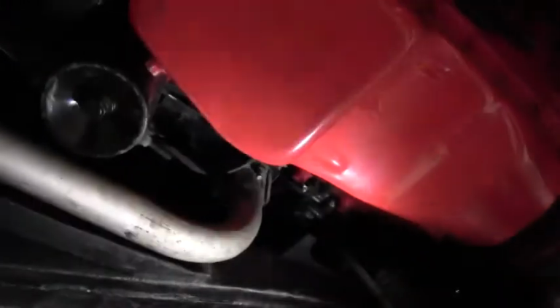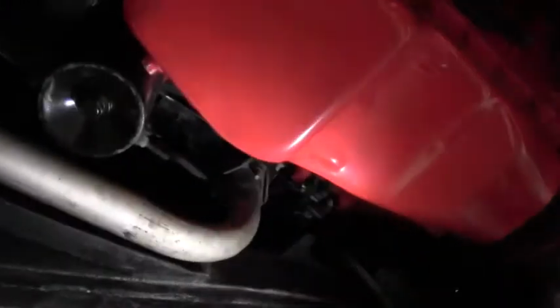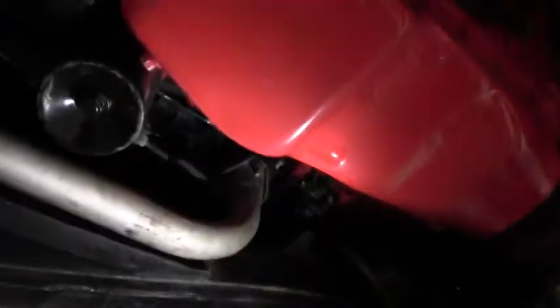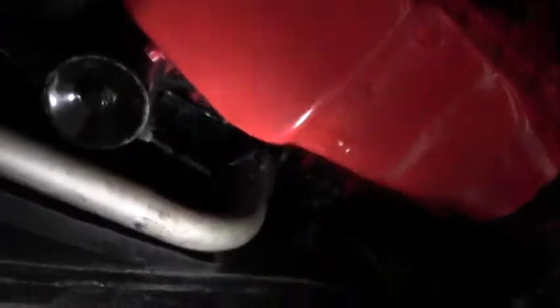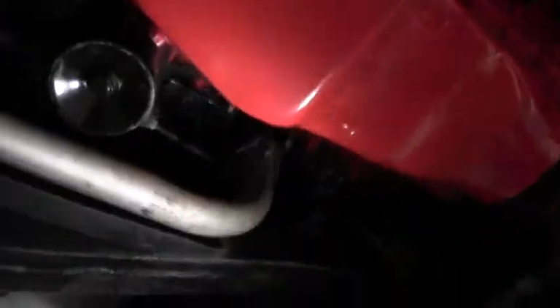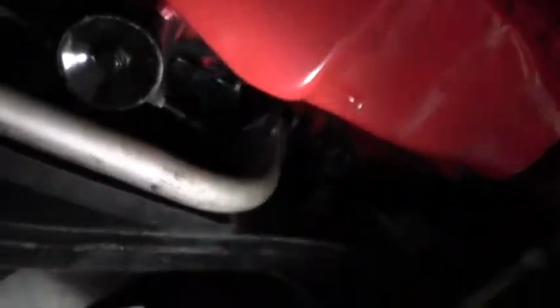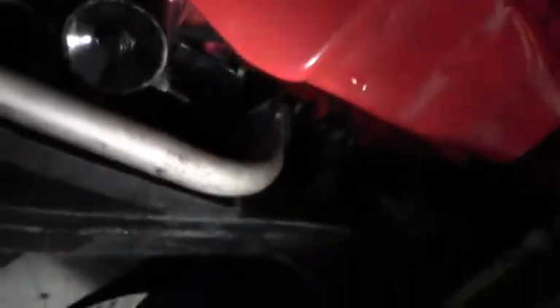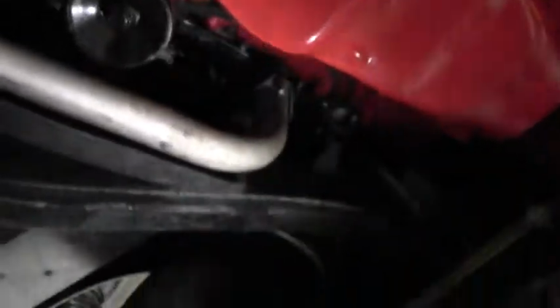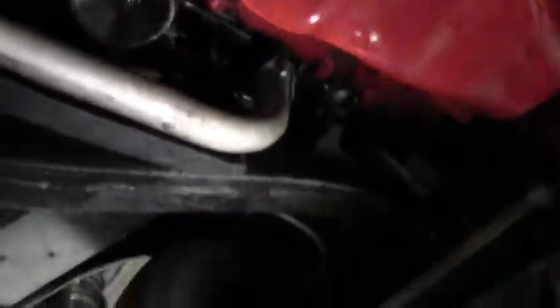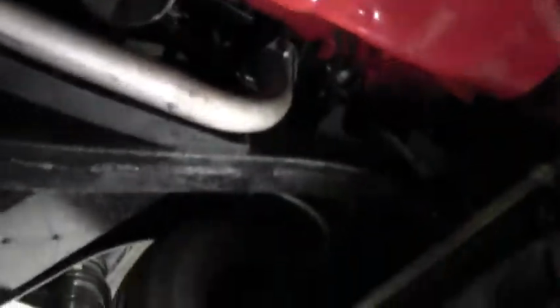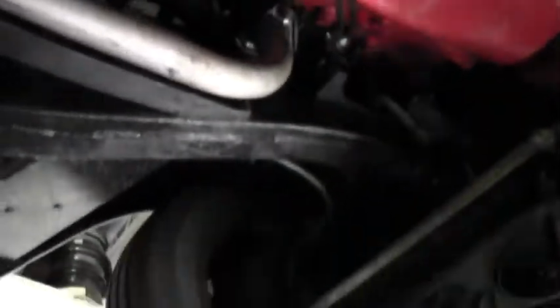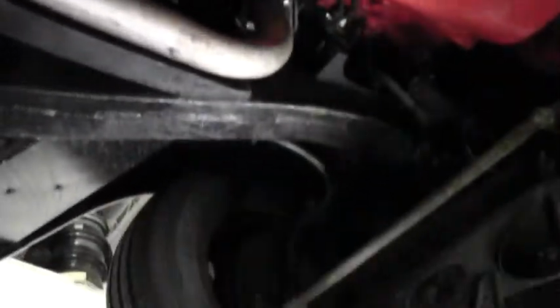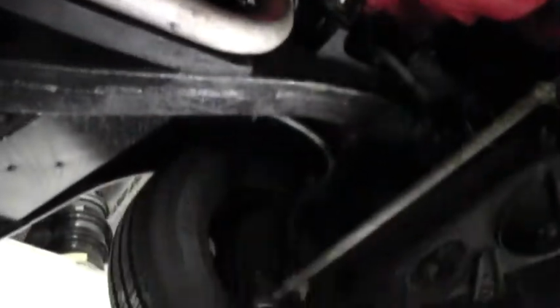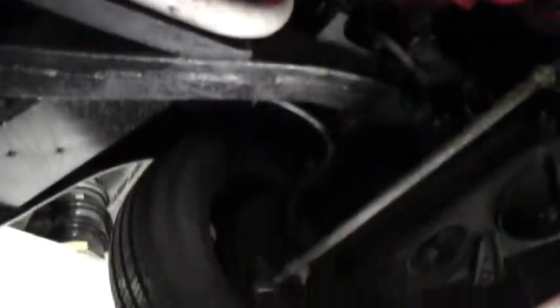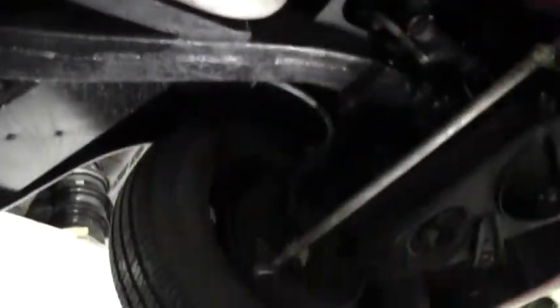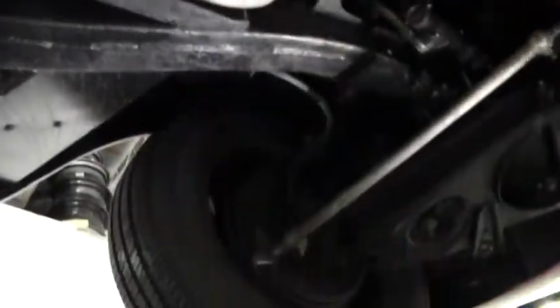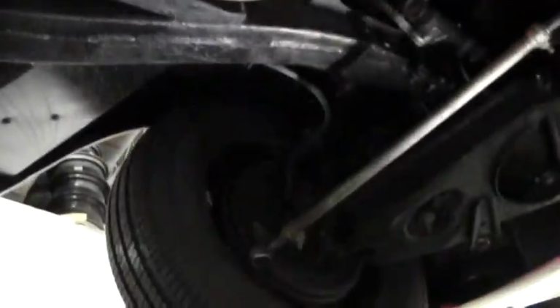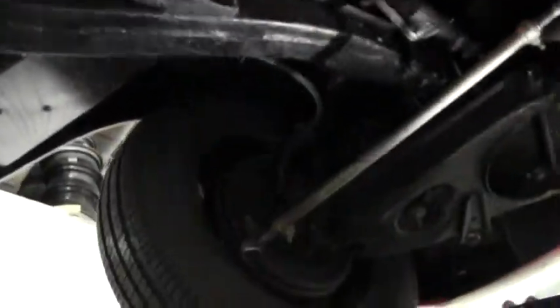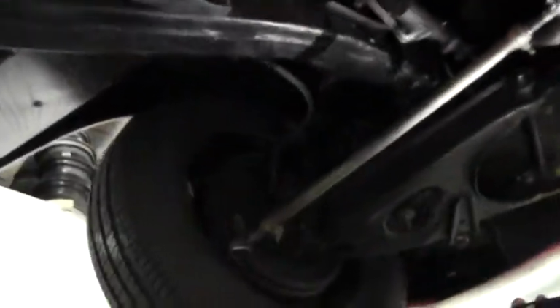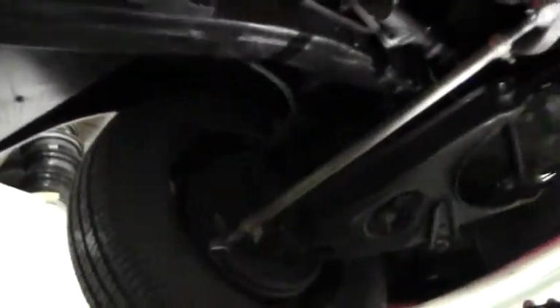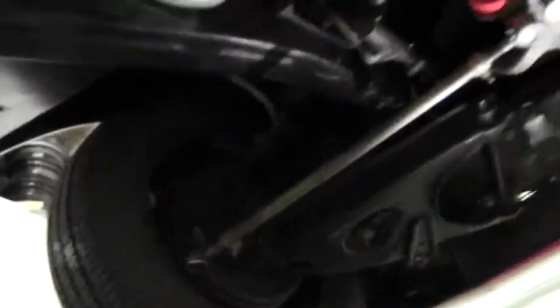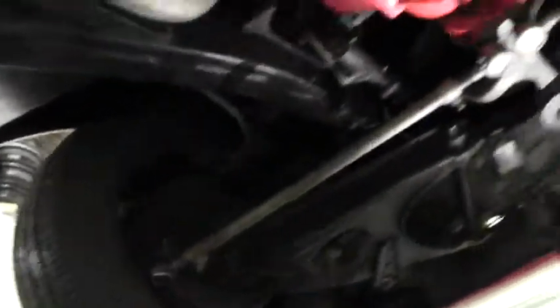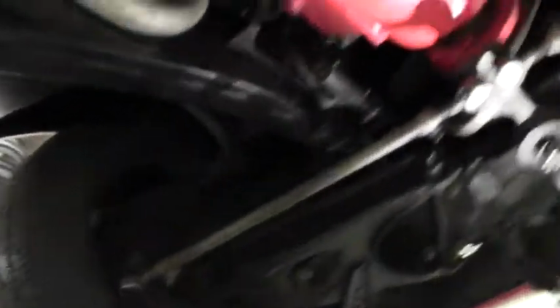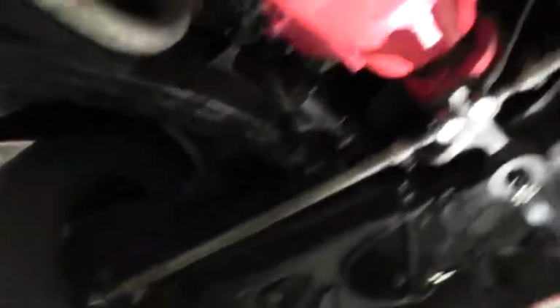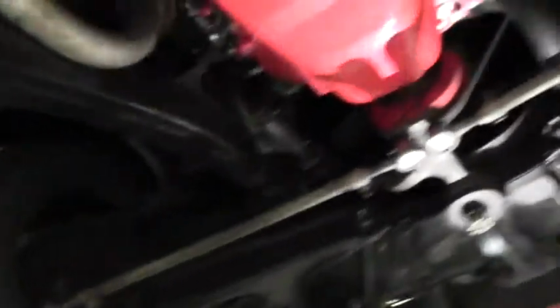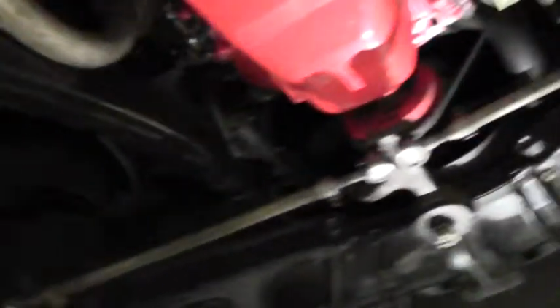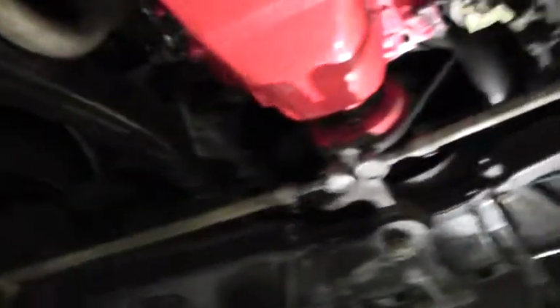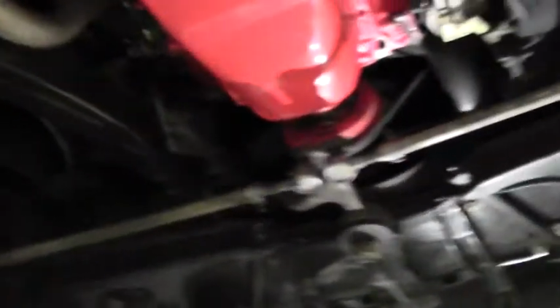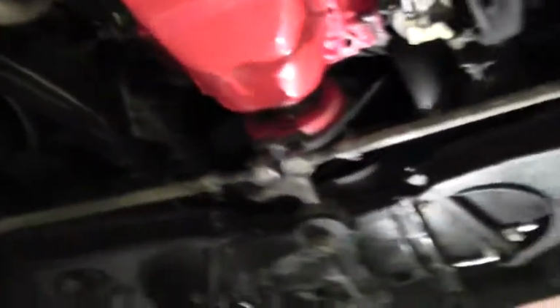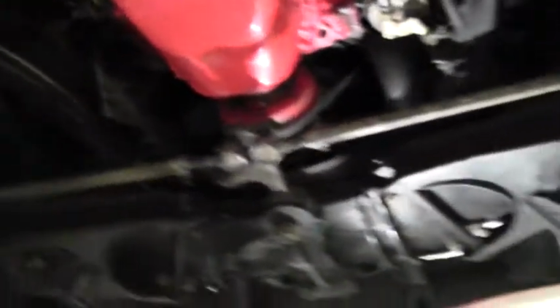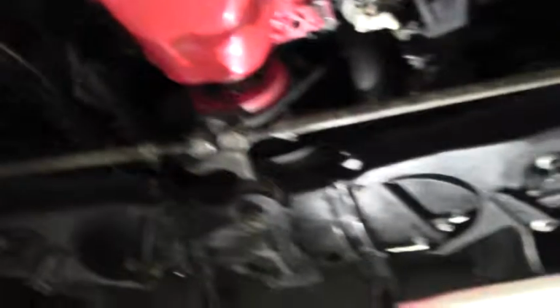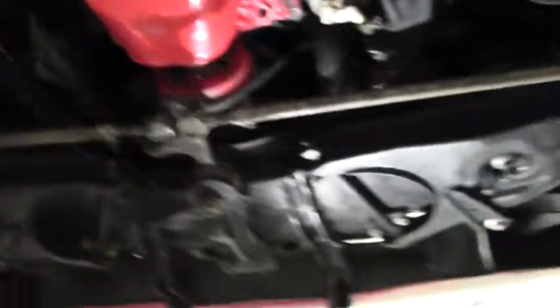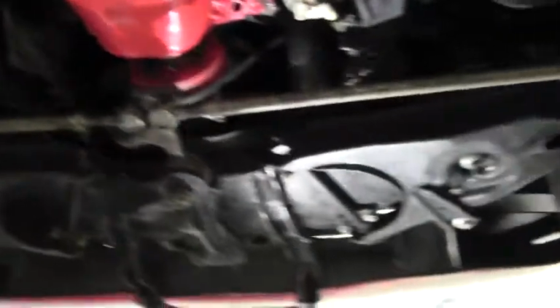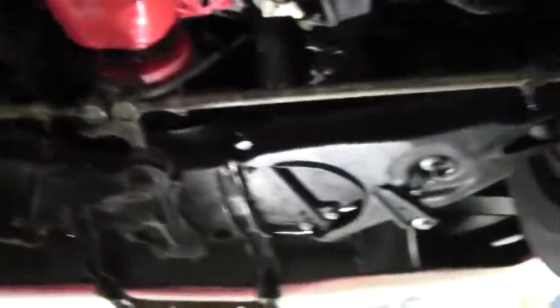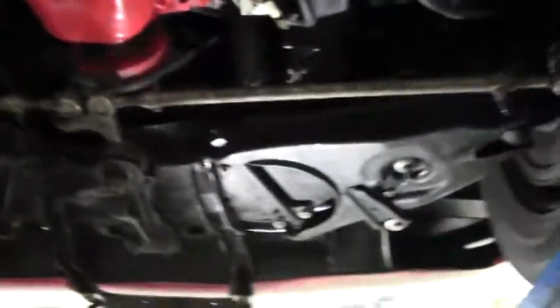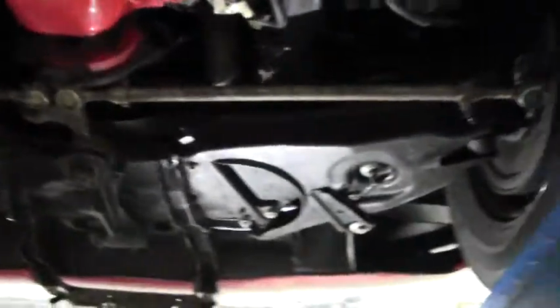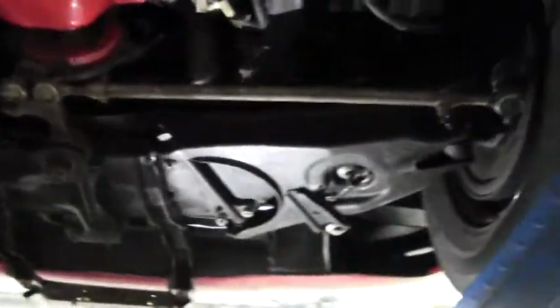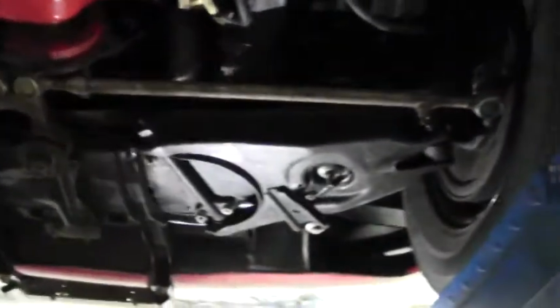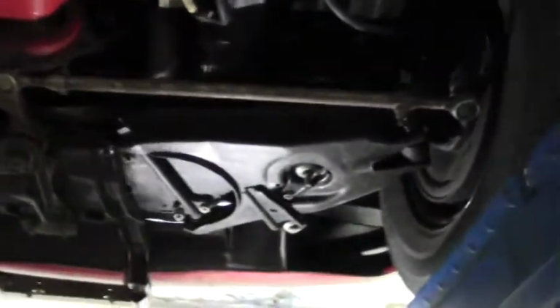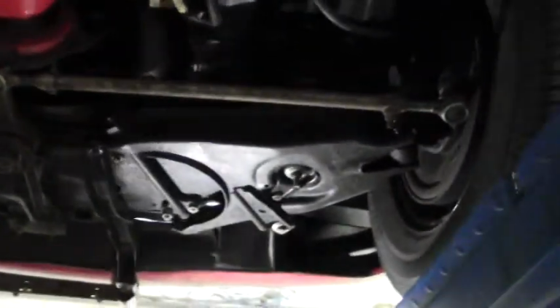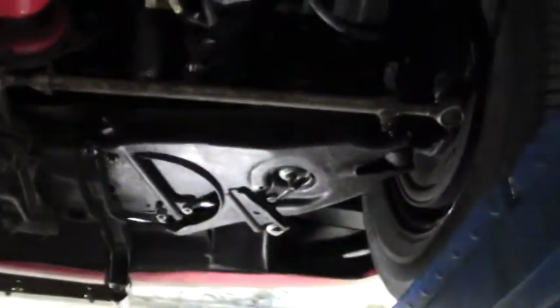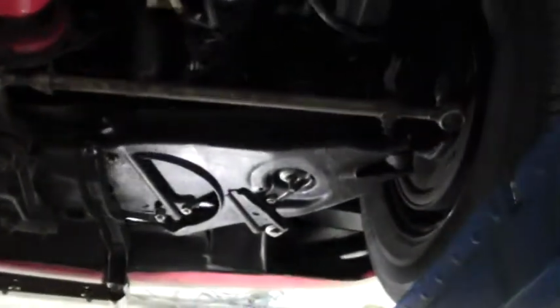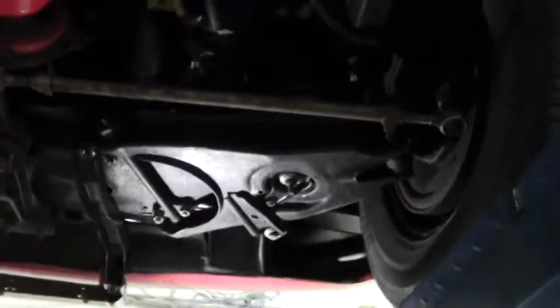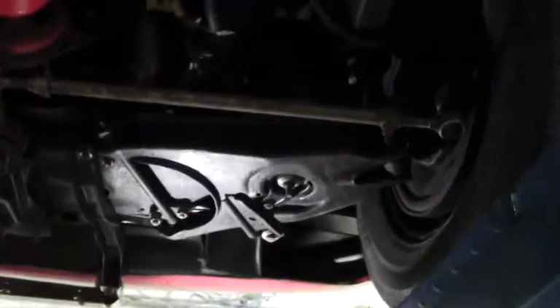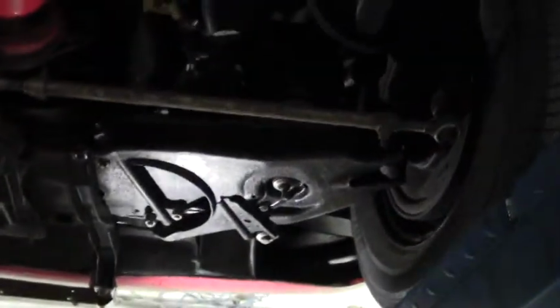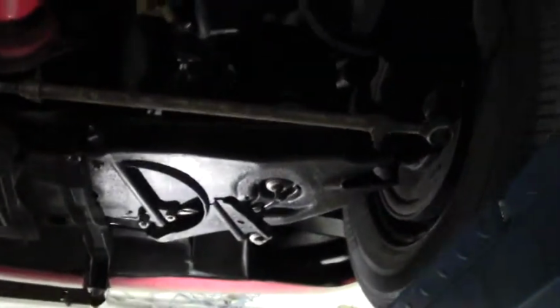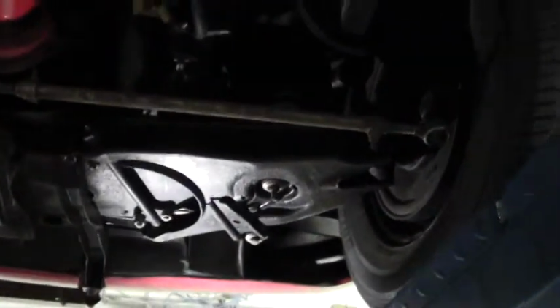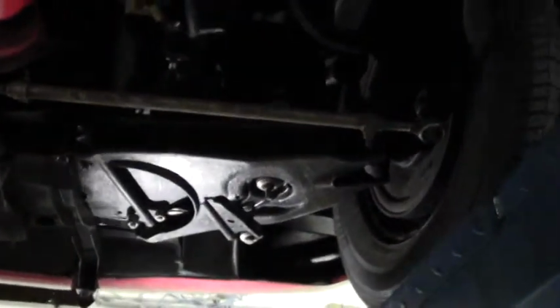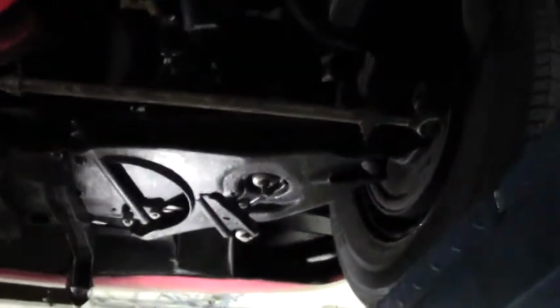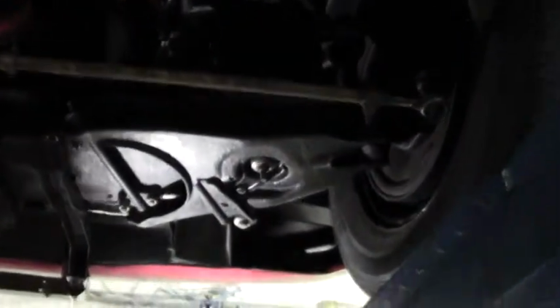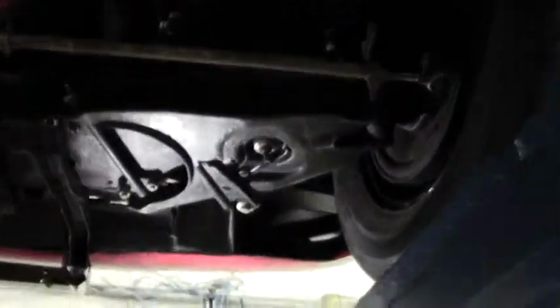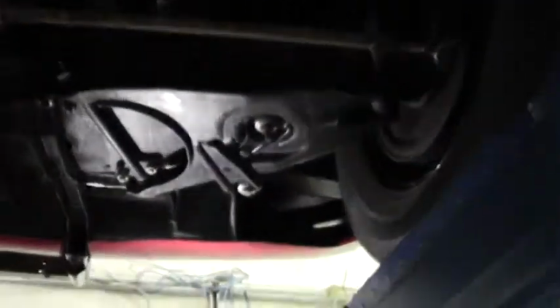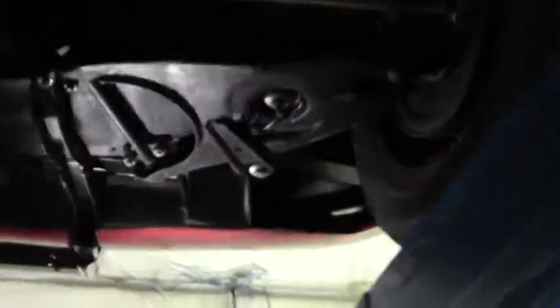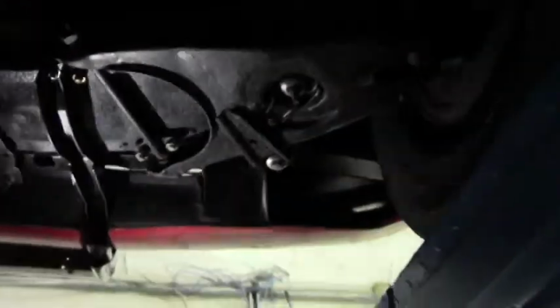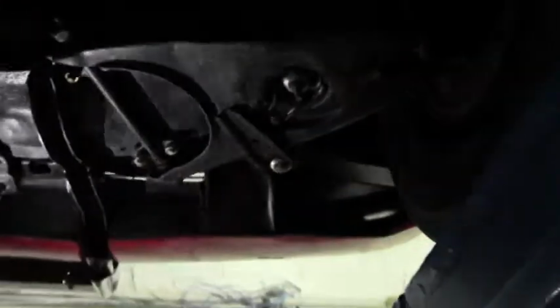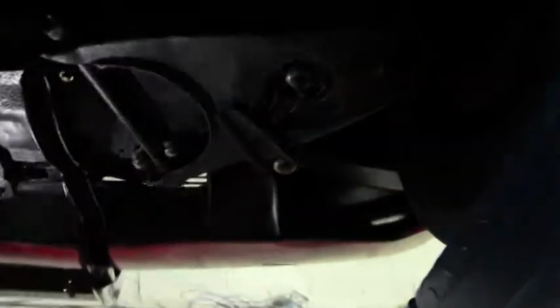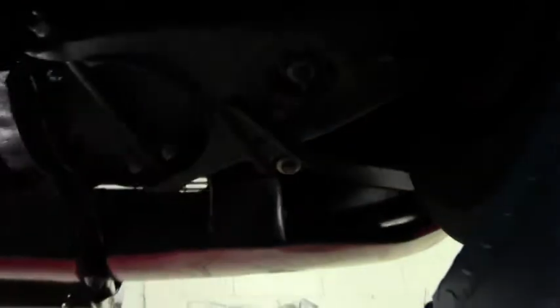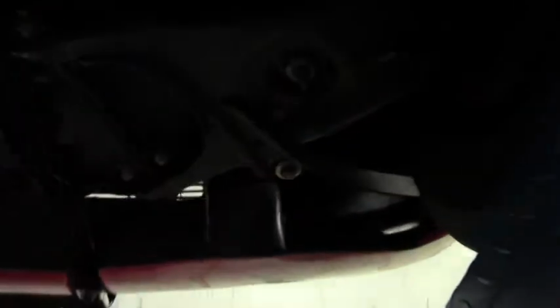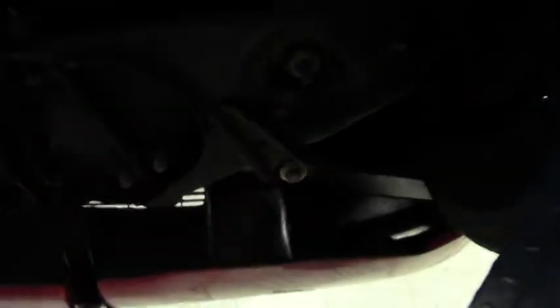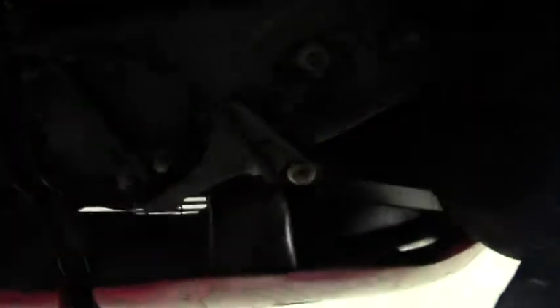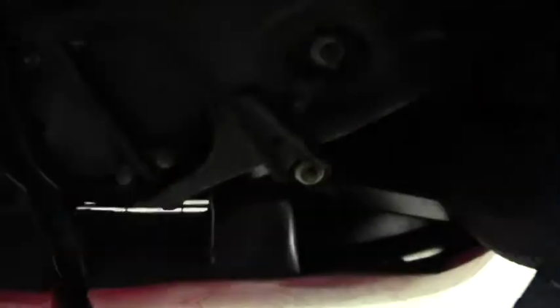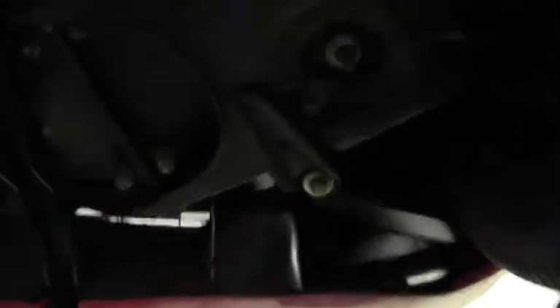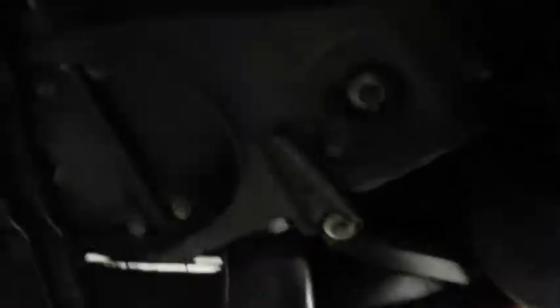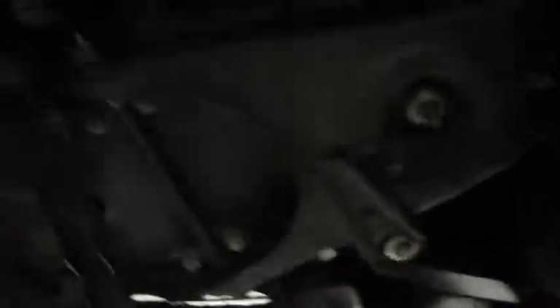With a good steam cleaning, she's ready for a show. She's ready for a show now. Newer bushings on the front as well.